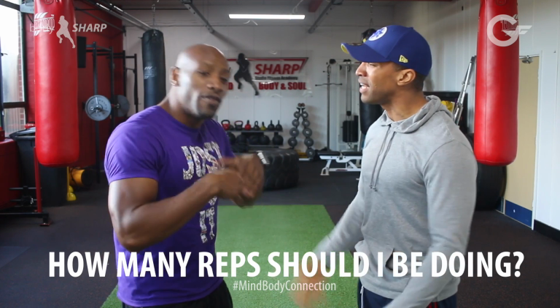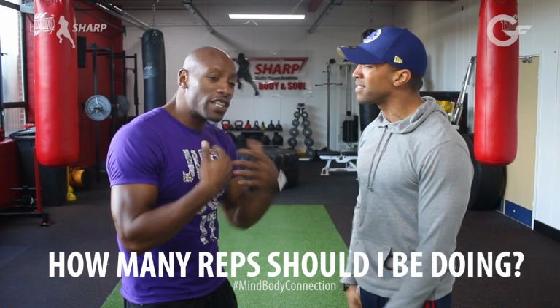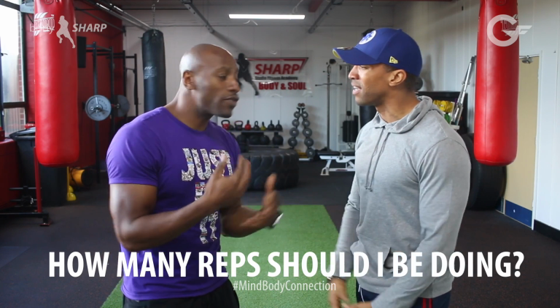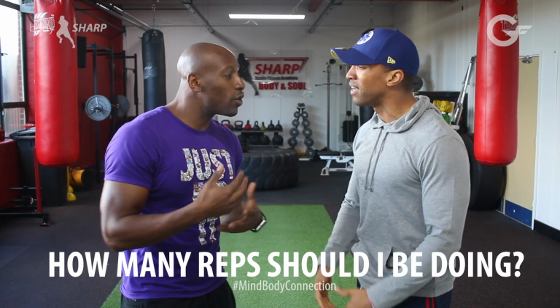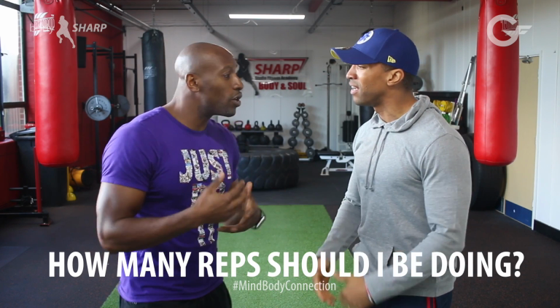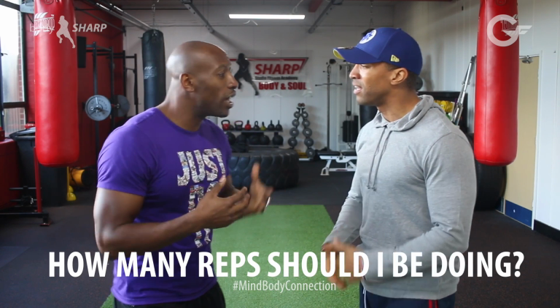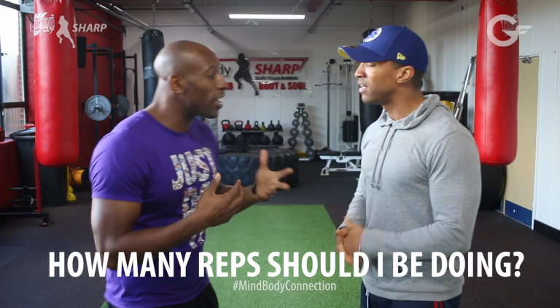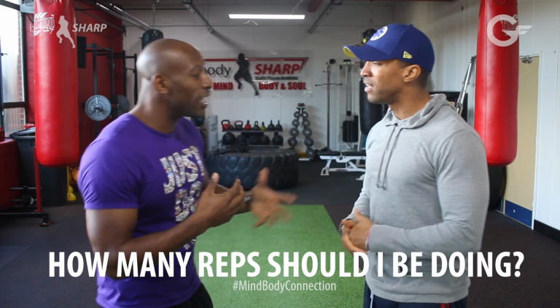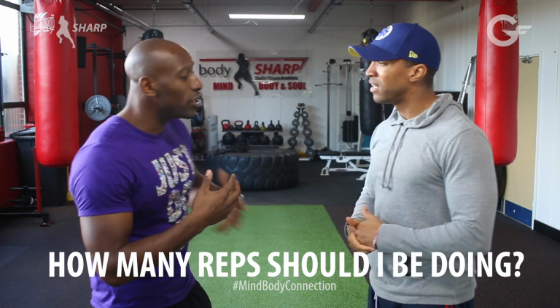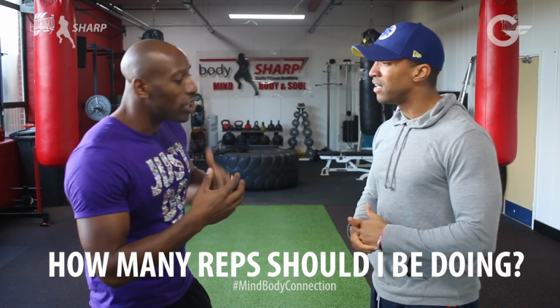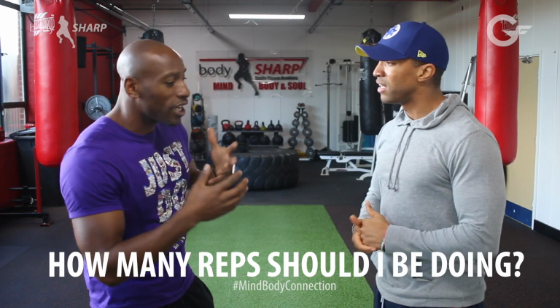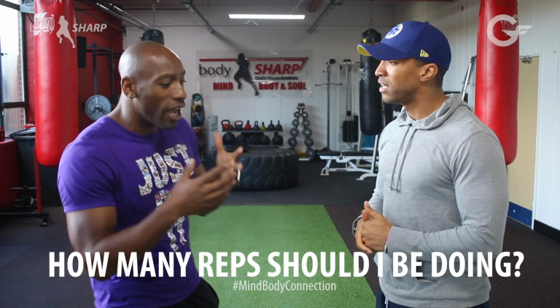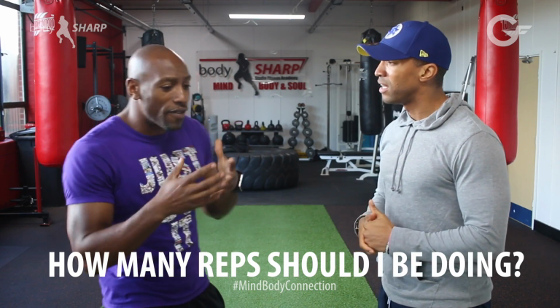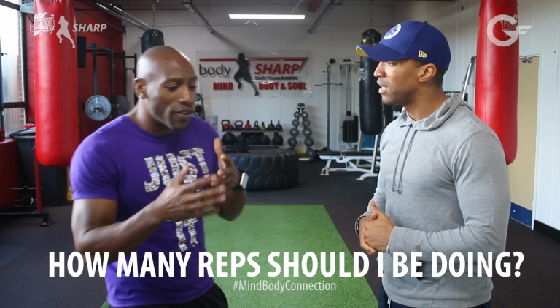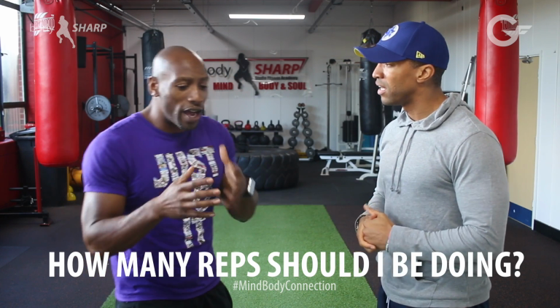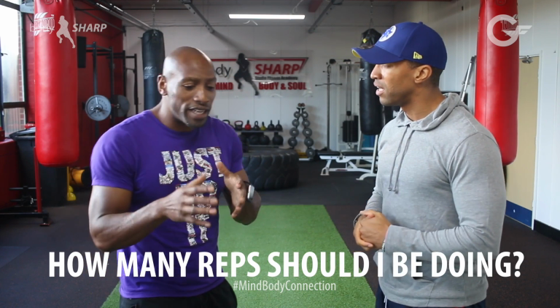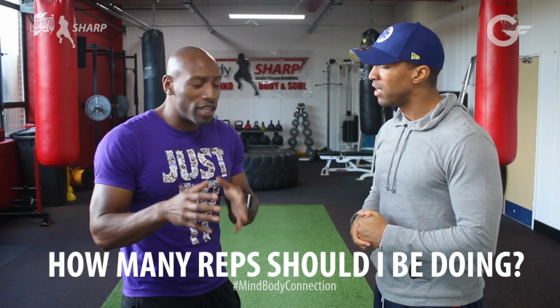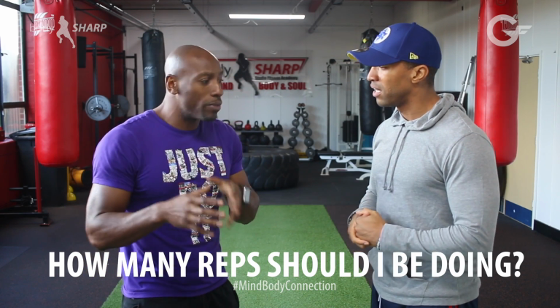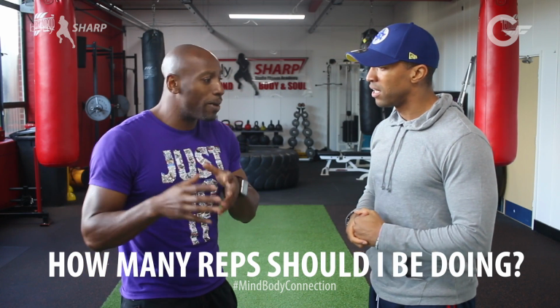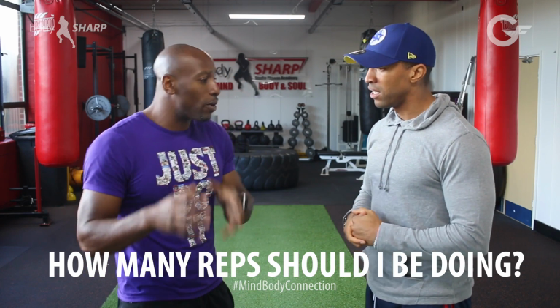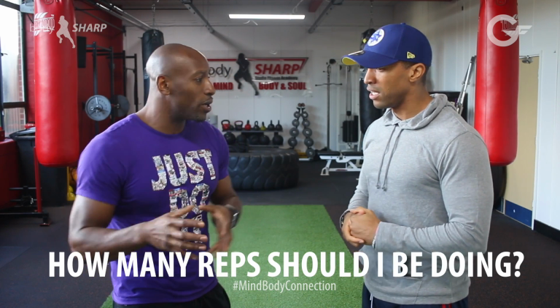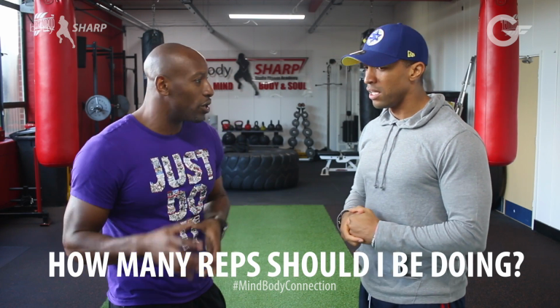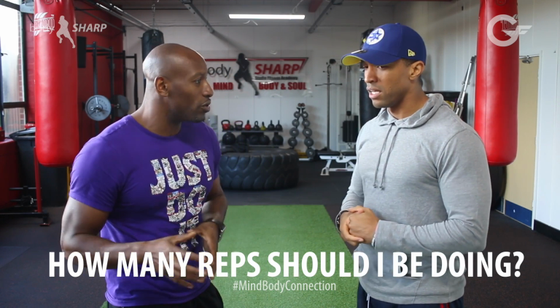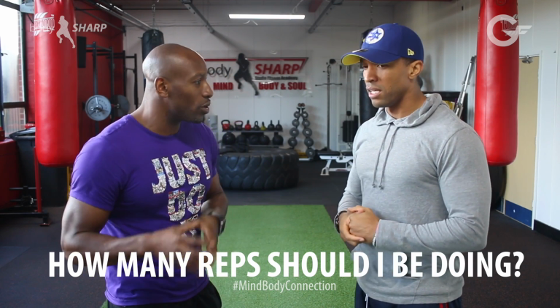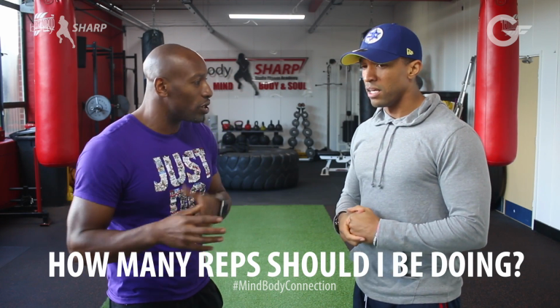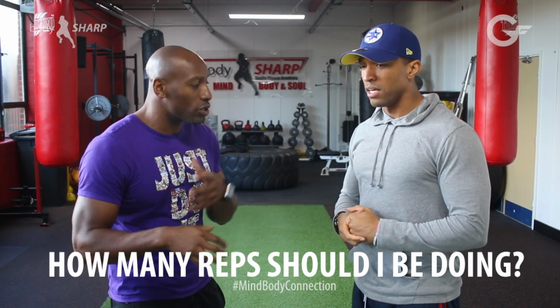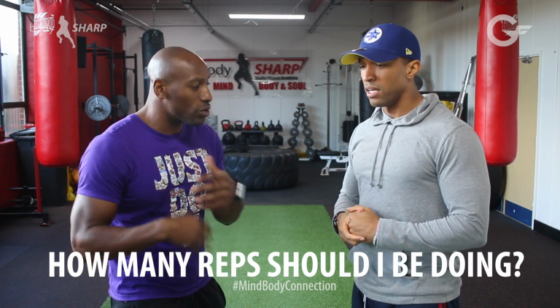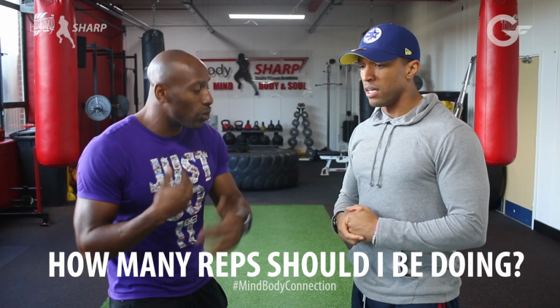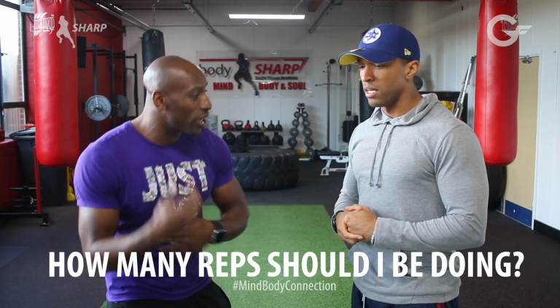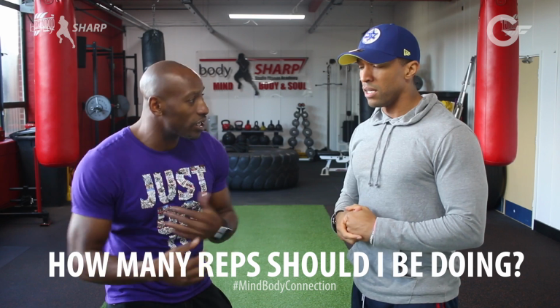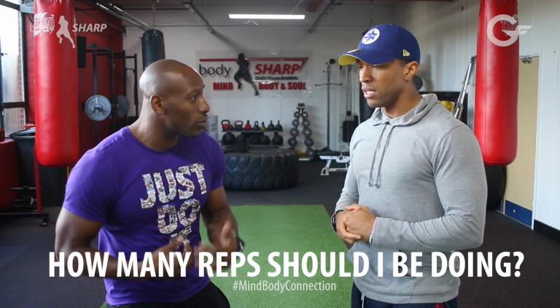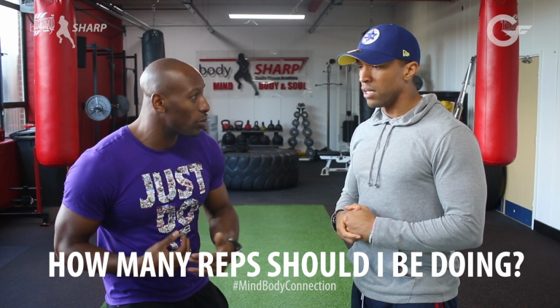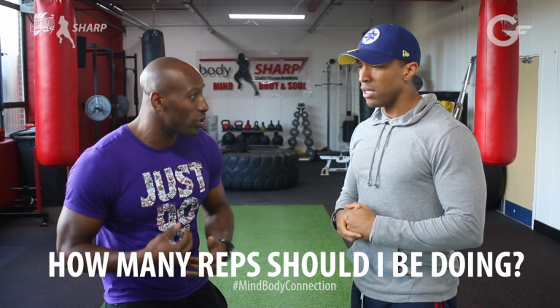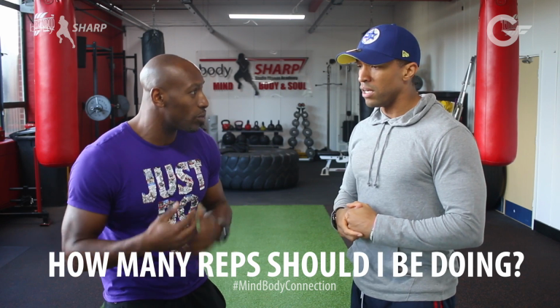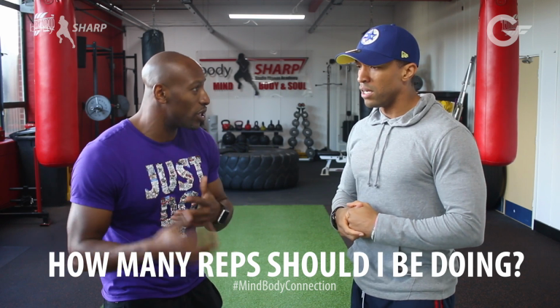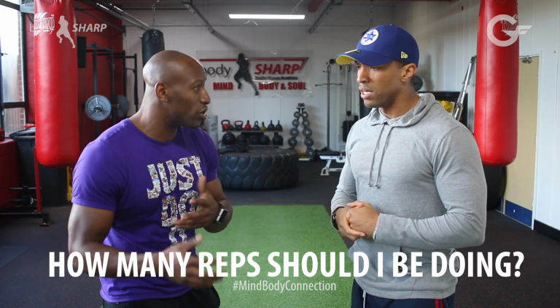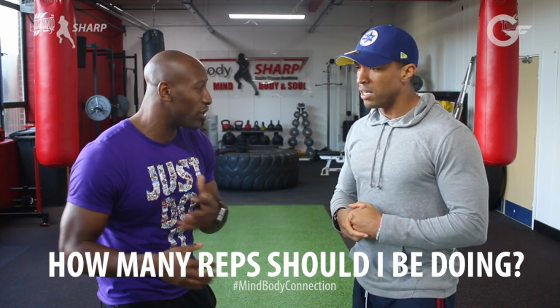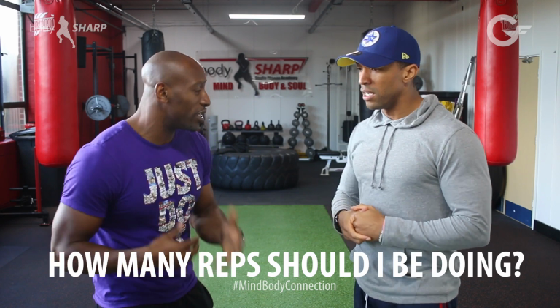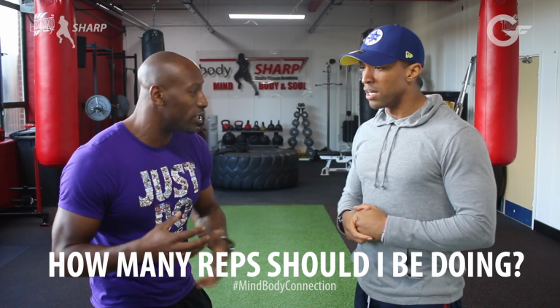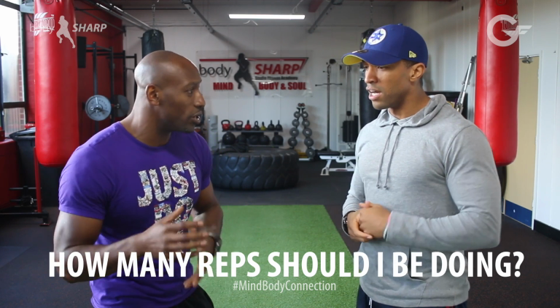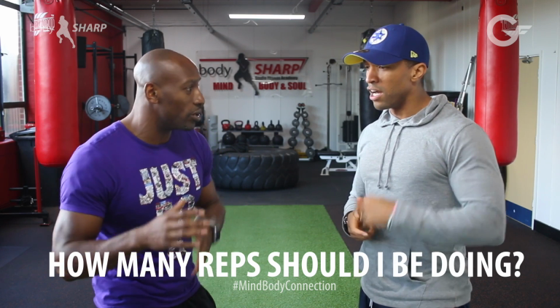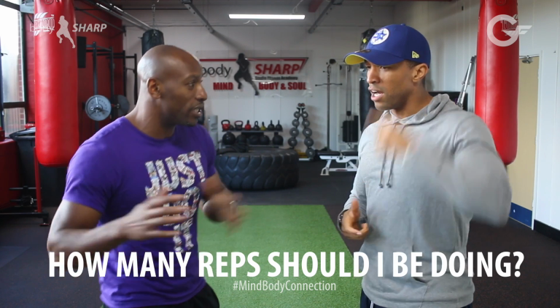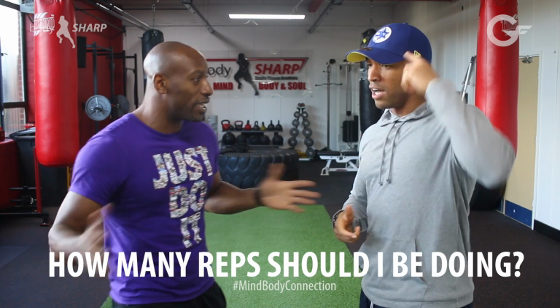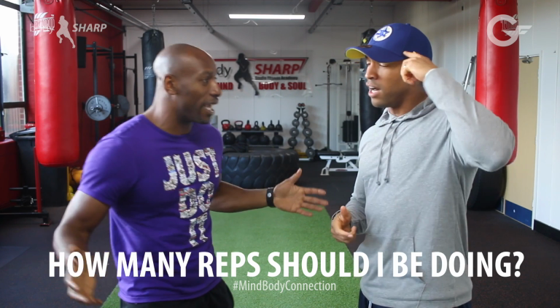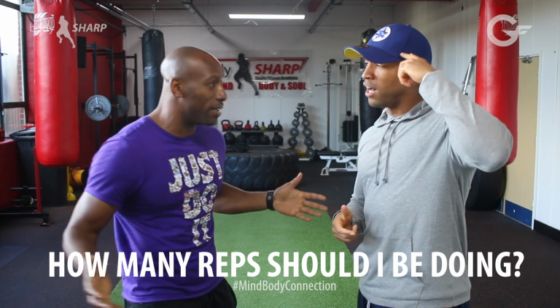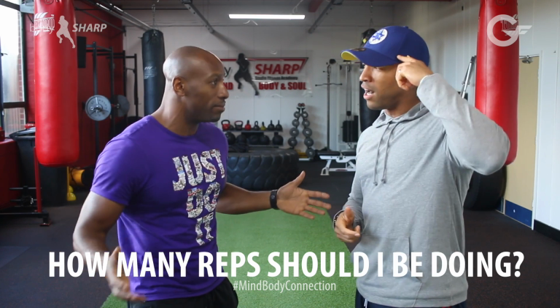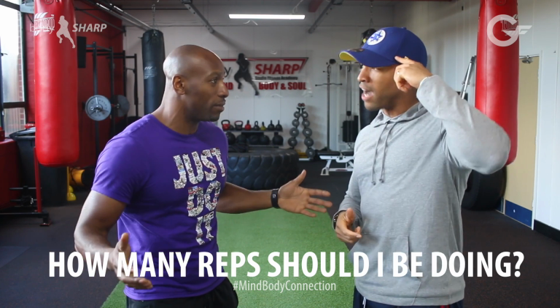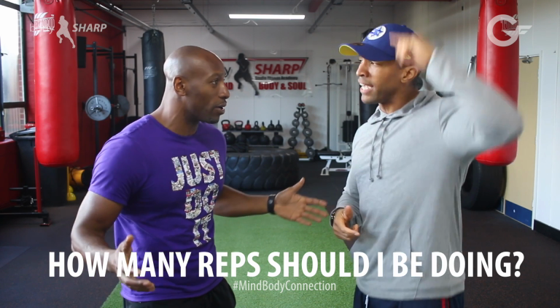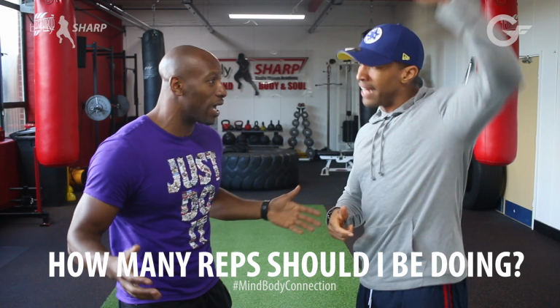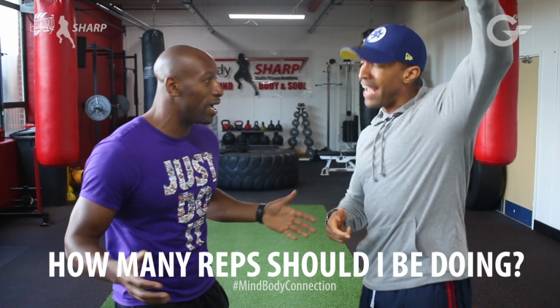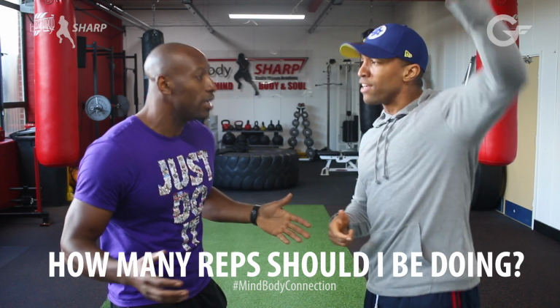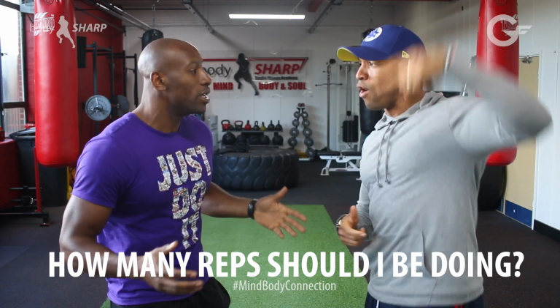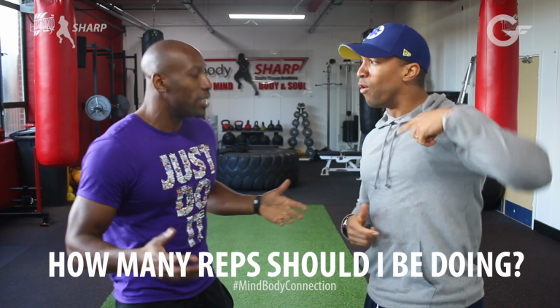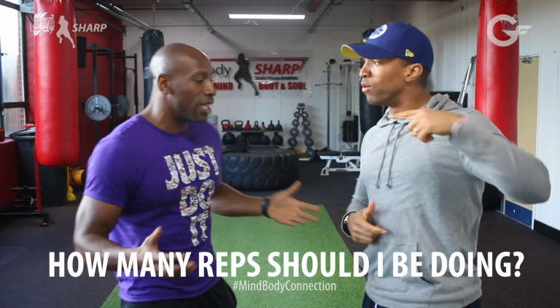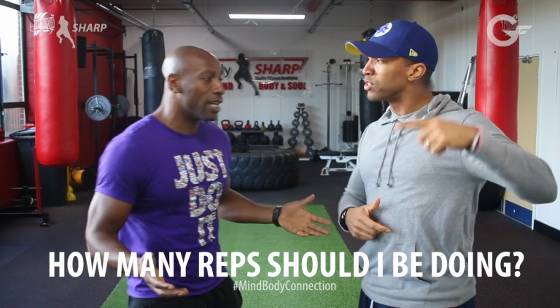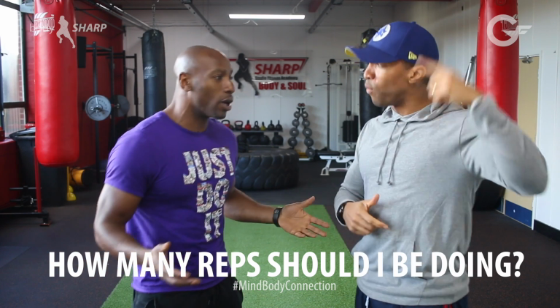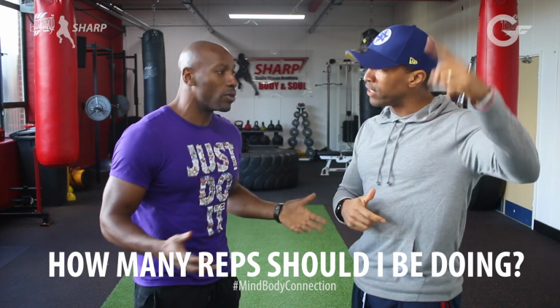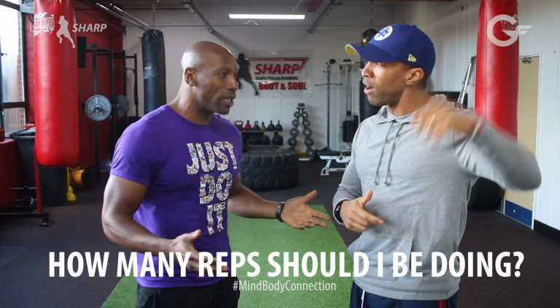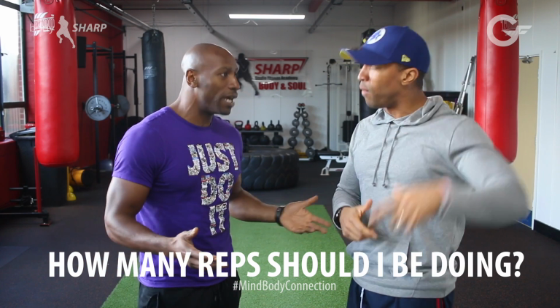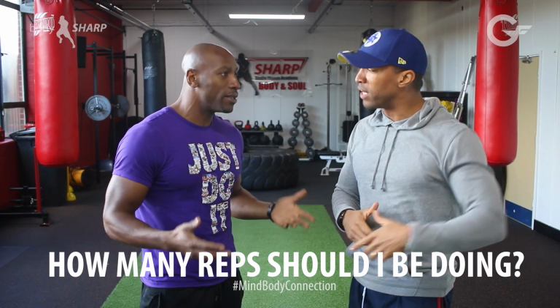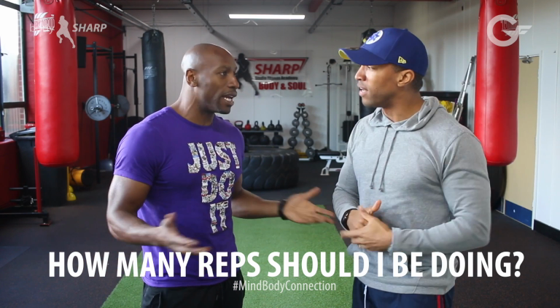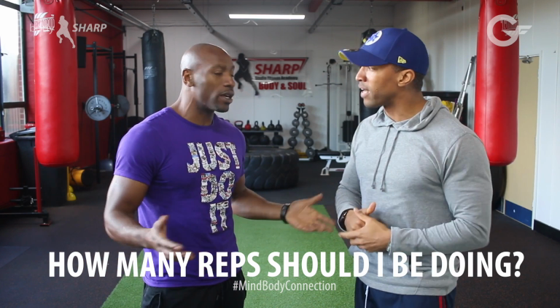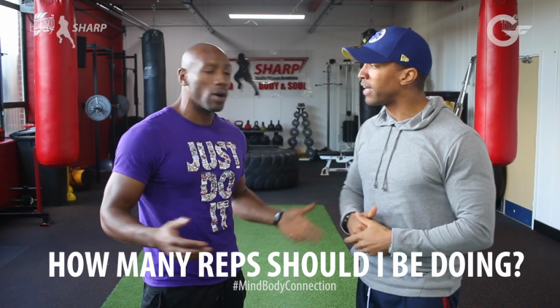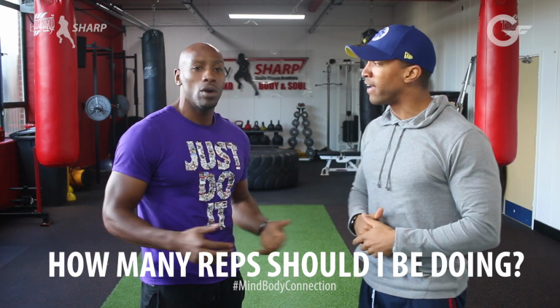First of all, you've got to have an idea about what you're working towards and what you're trying to get — the end goal. So what do I want?